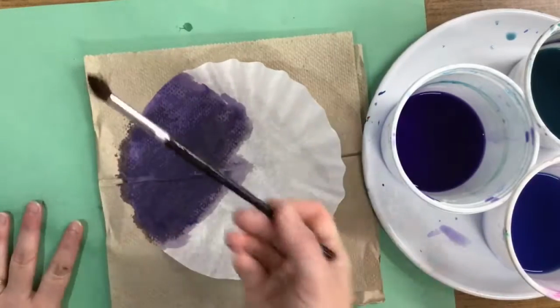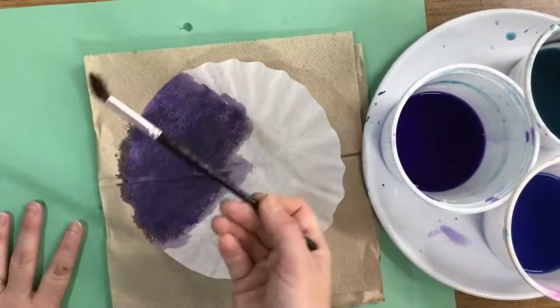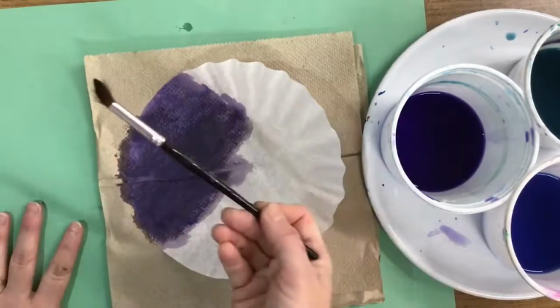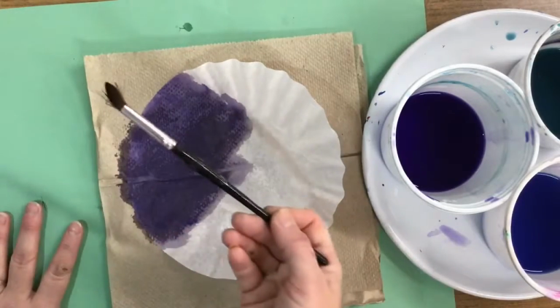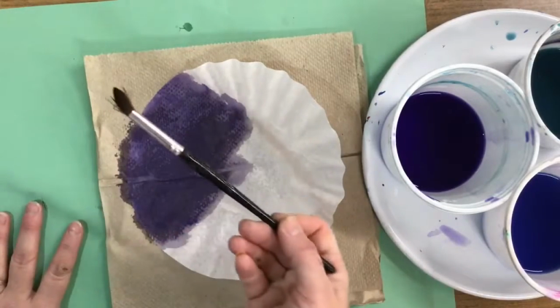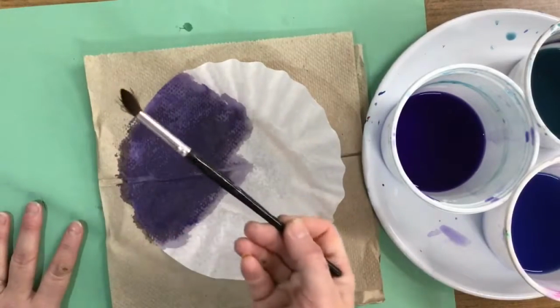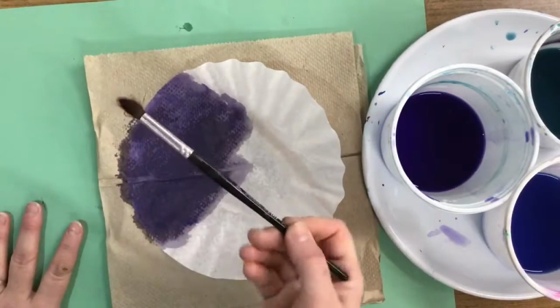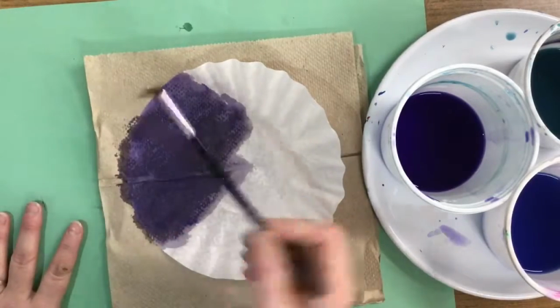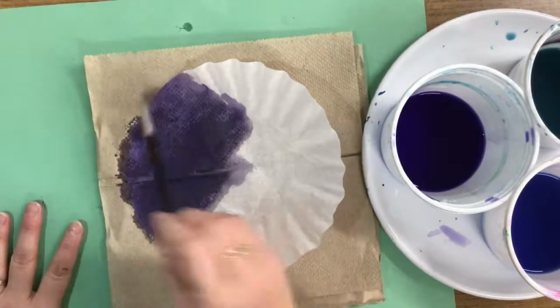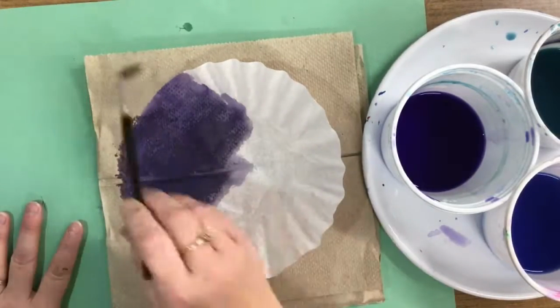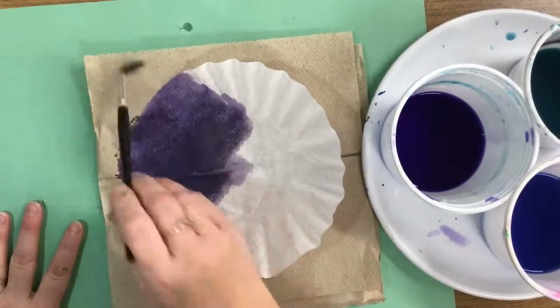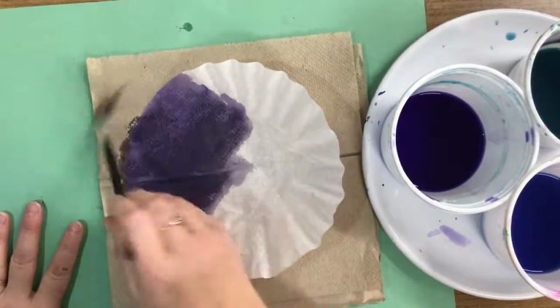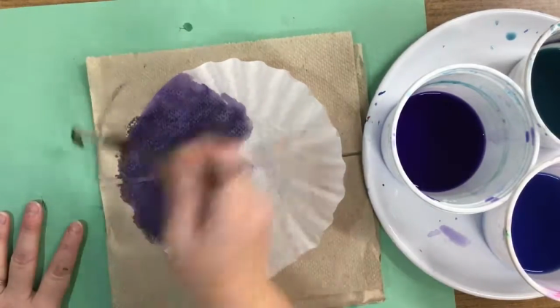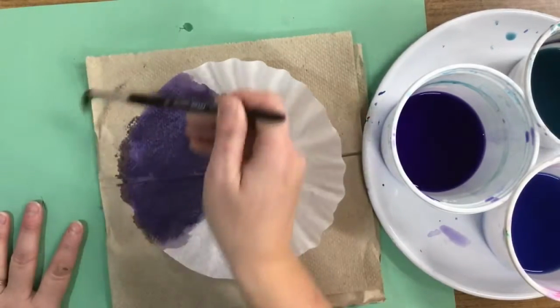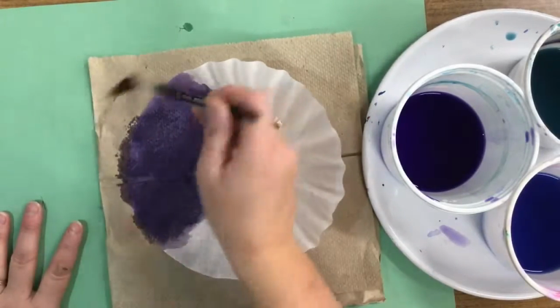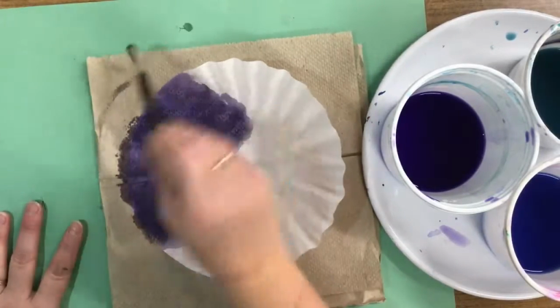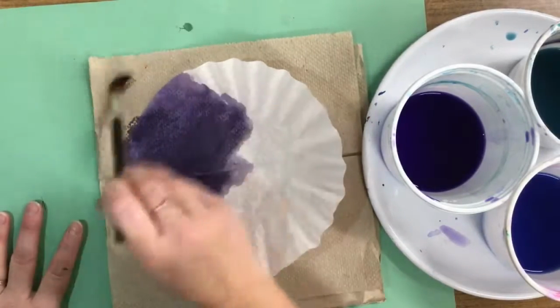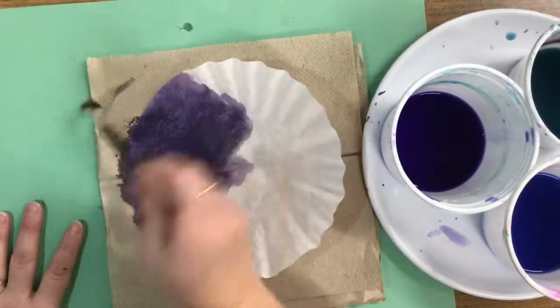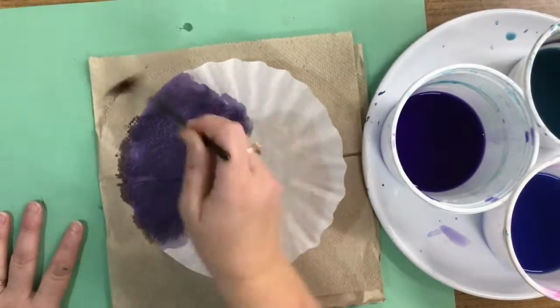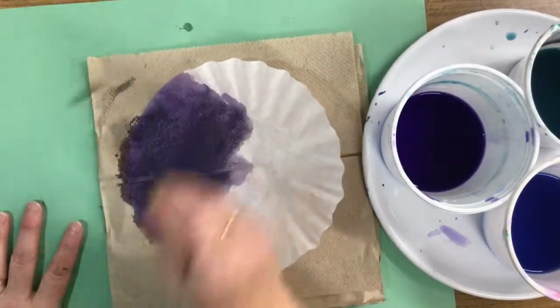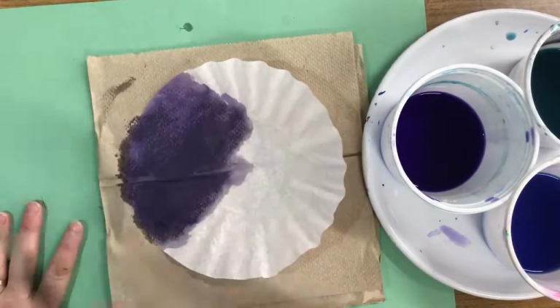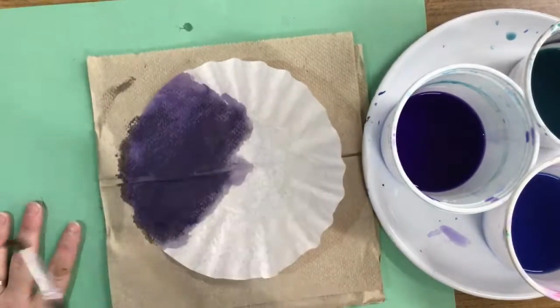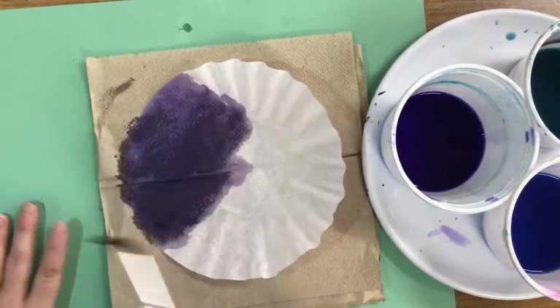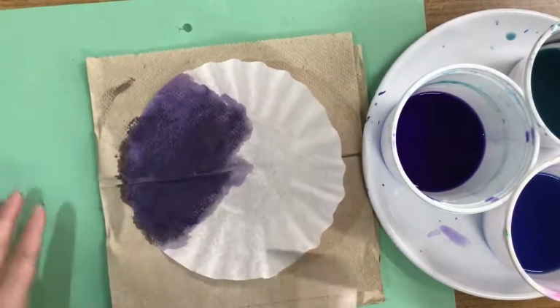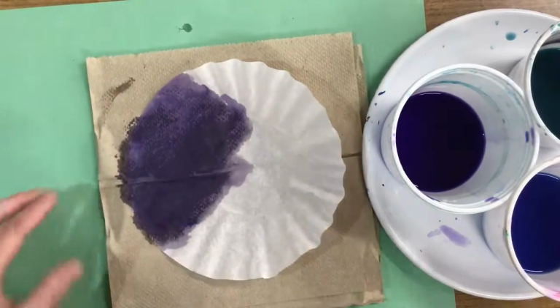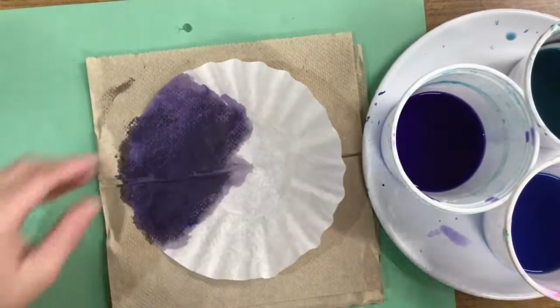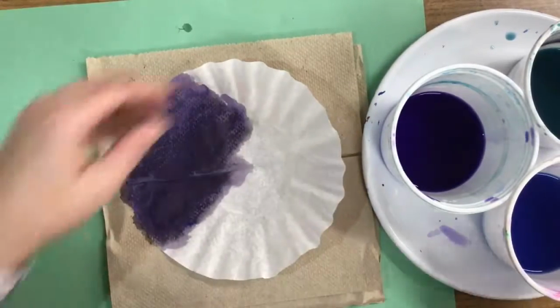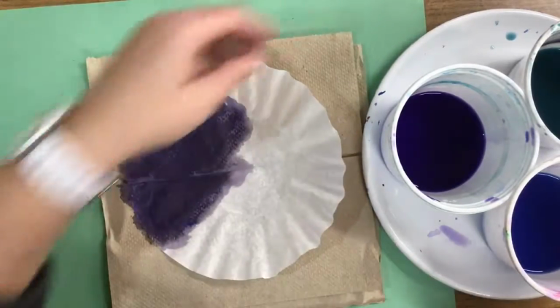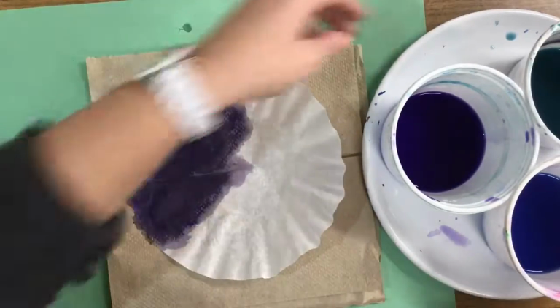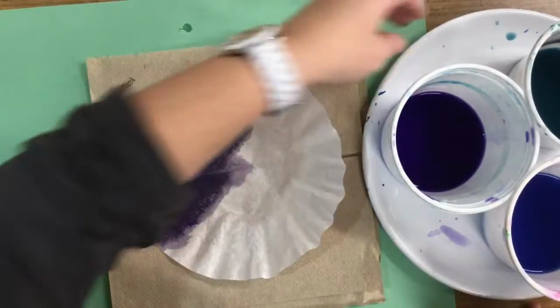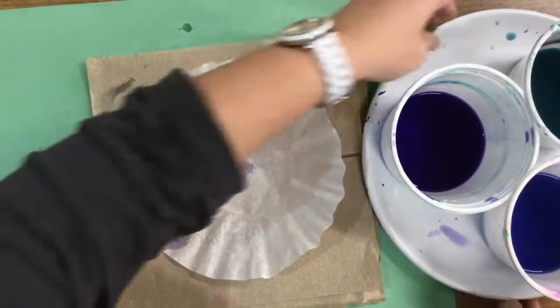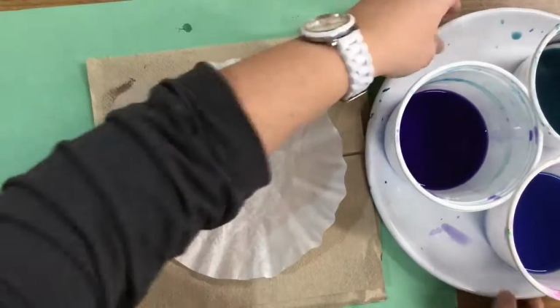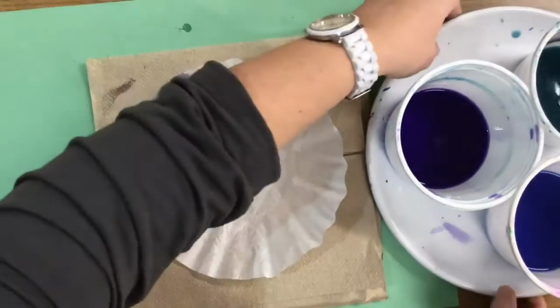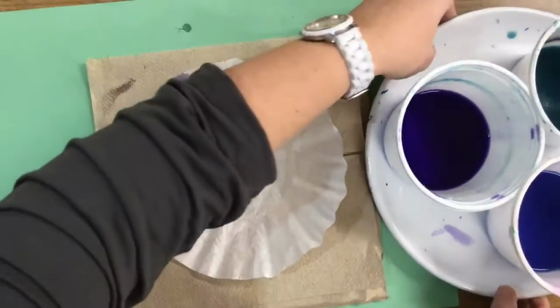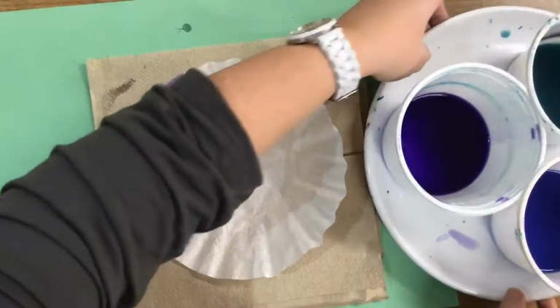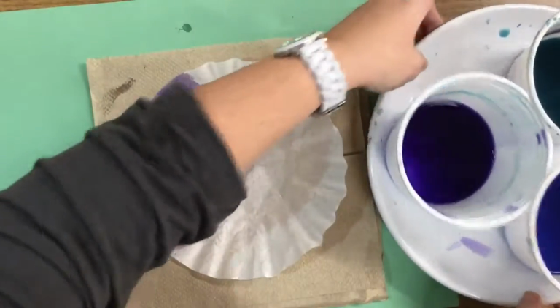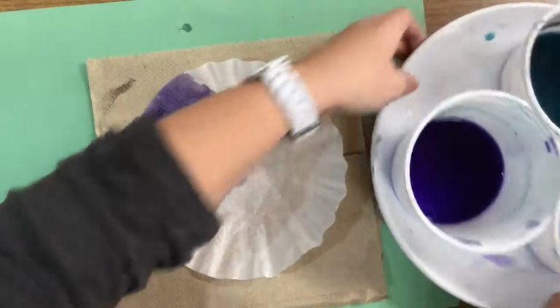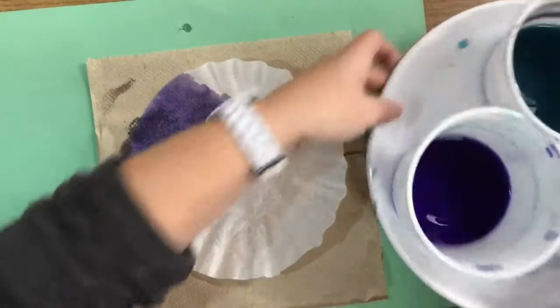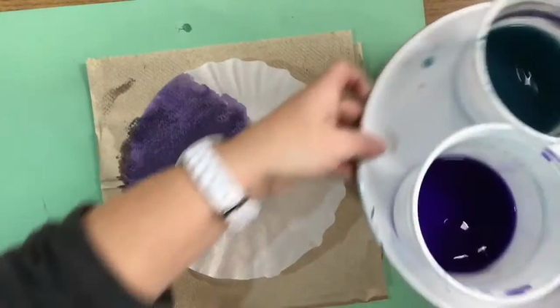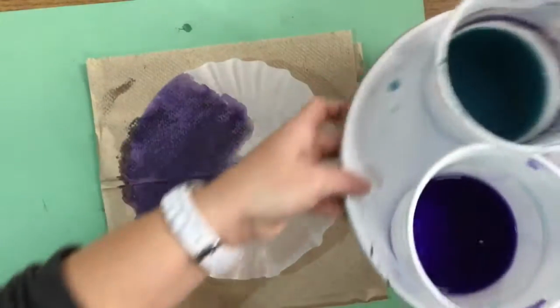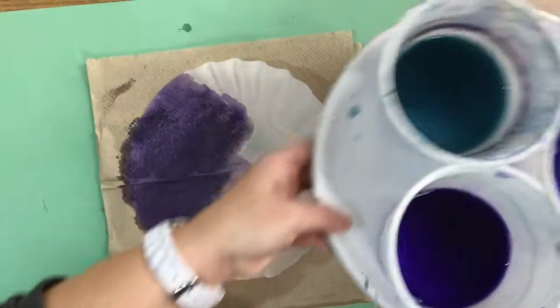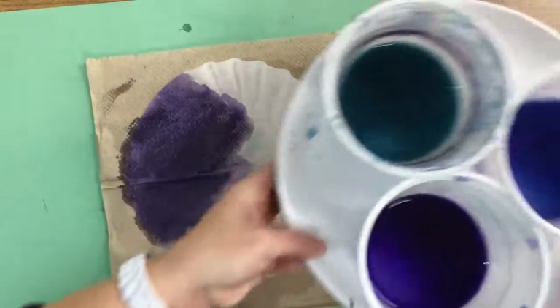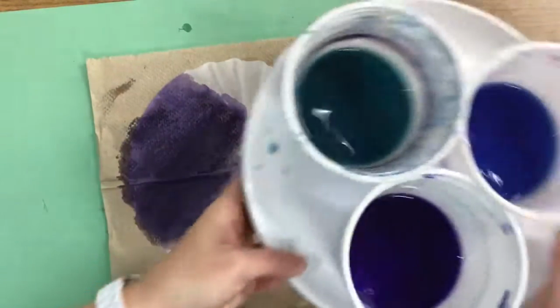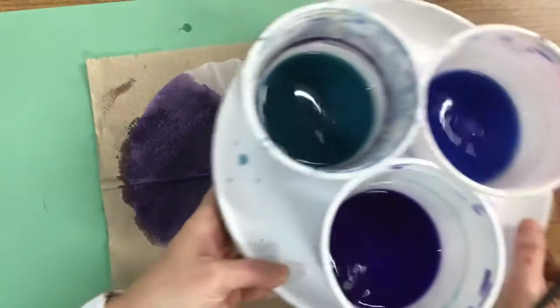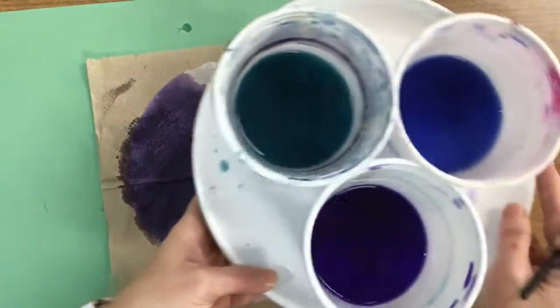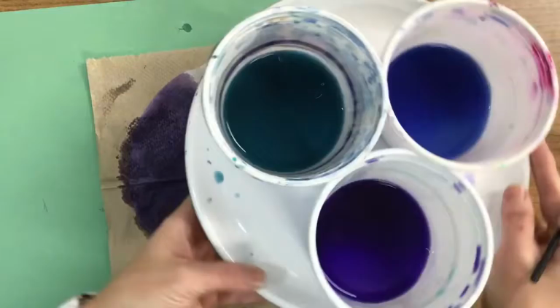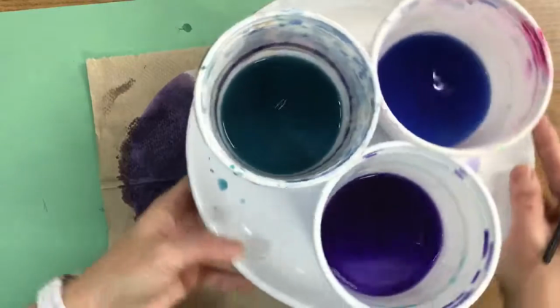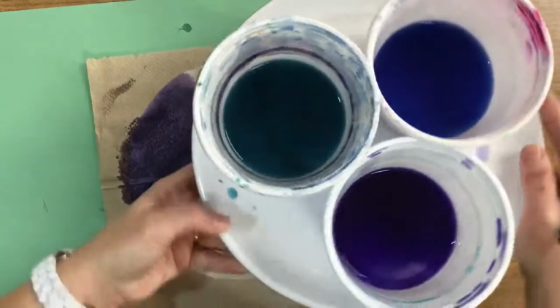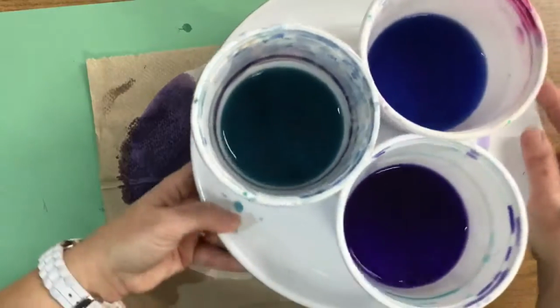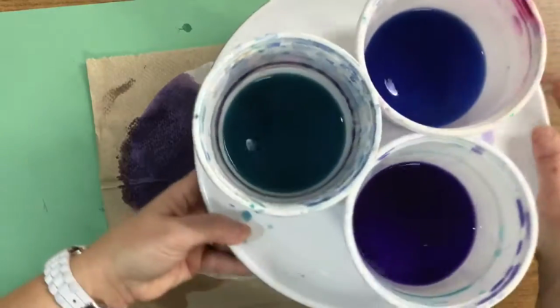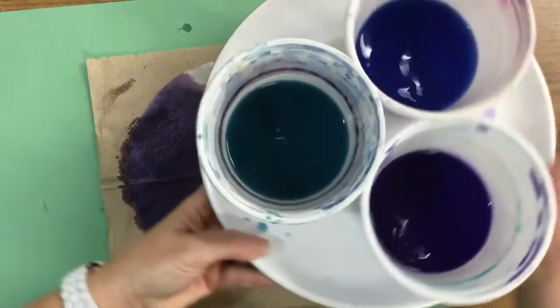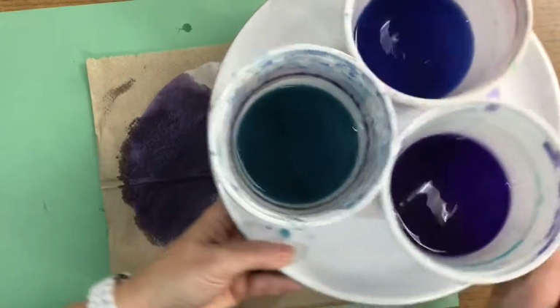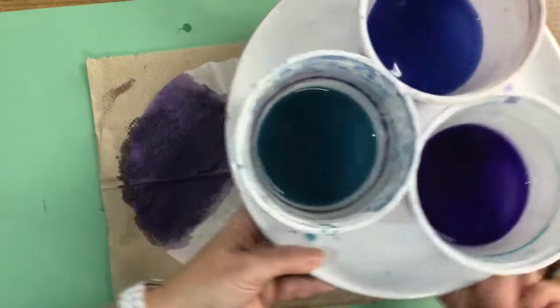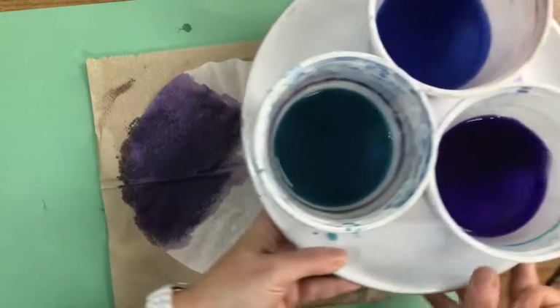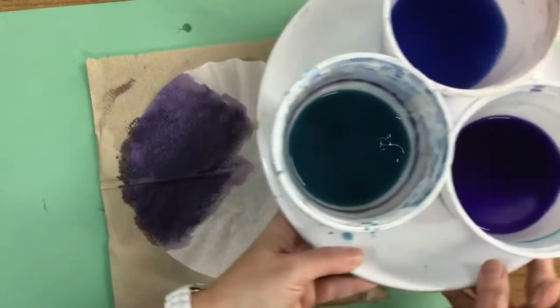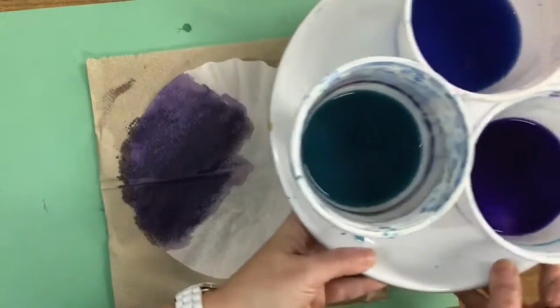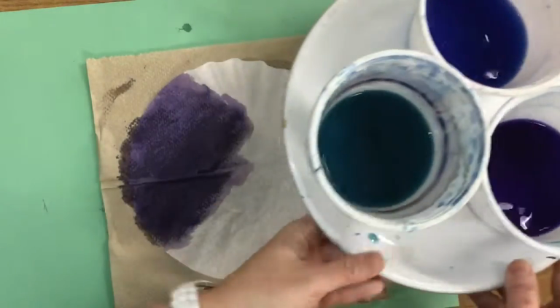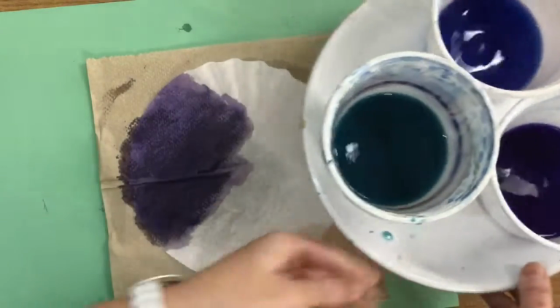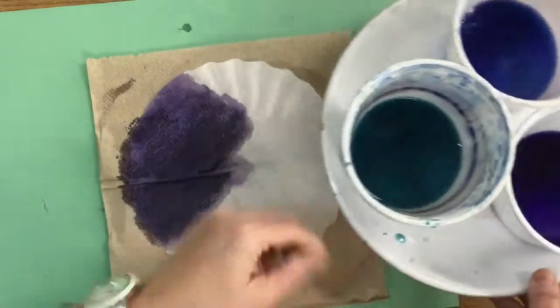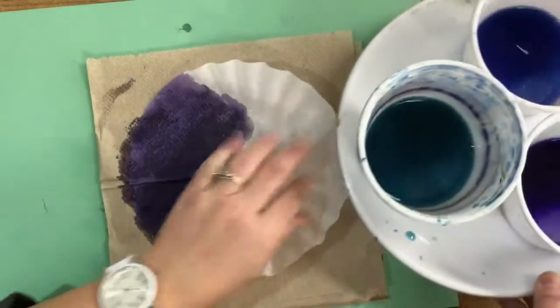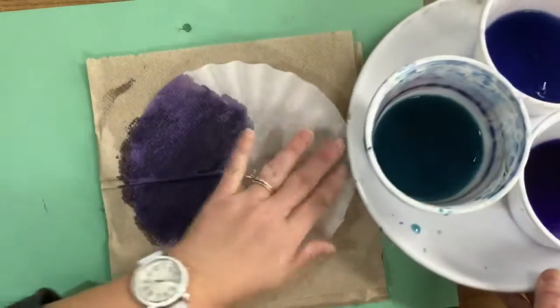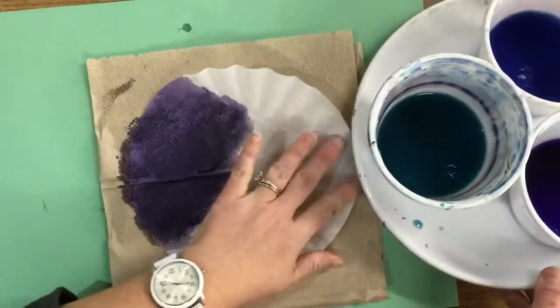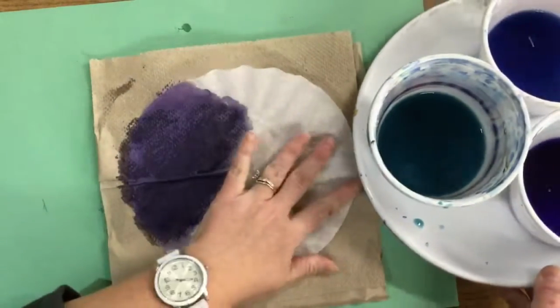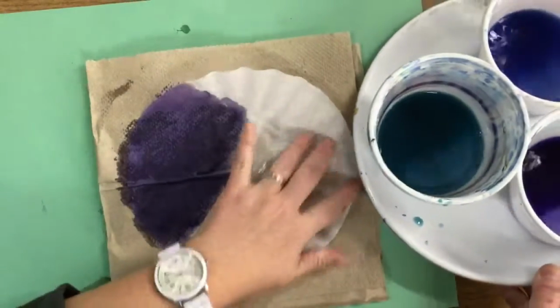When you're finished with one color, just wipe it on the side of your paper towel. You can rotate the plate and use a new color.